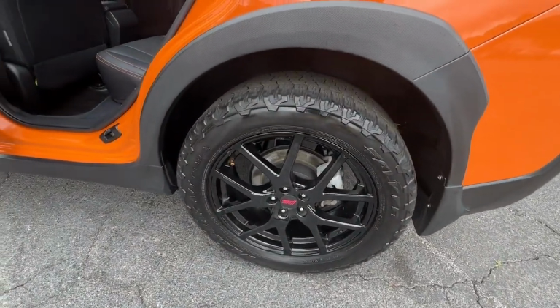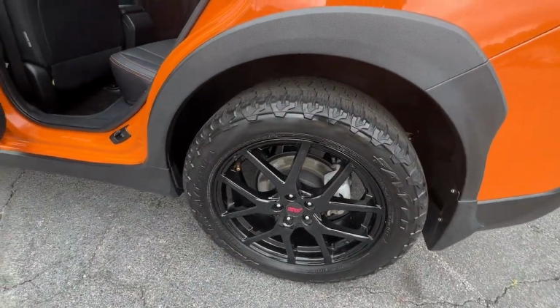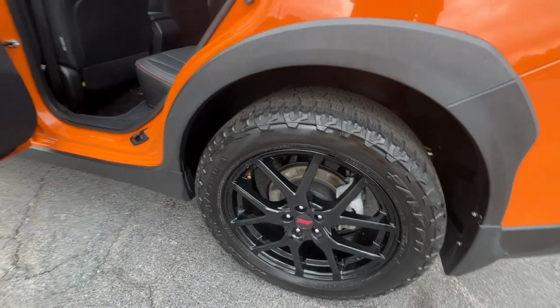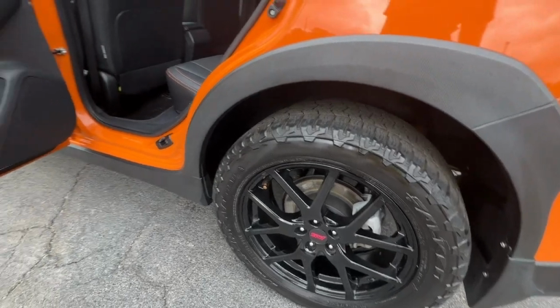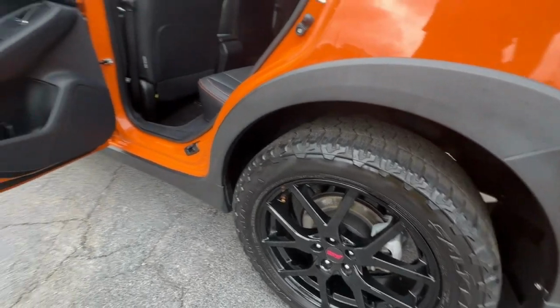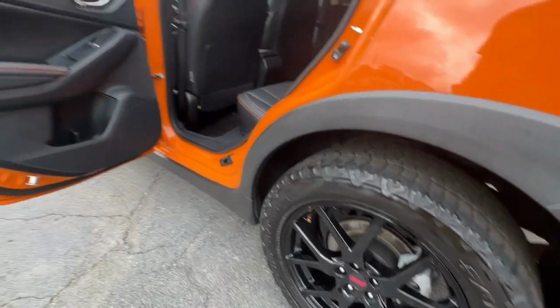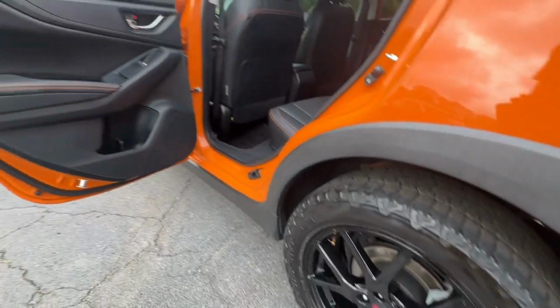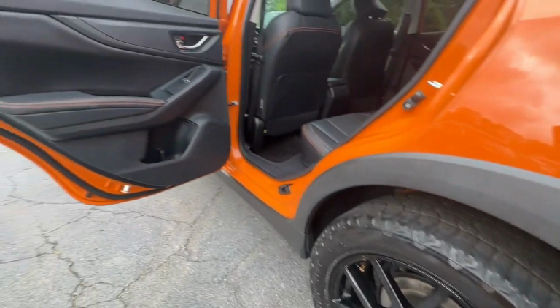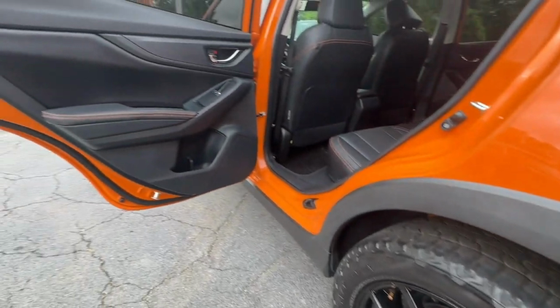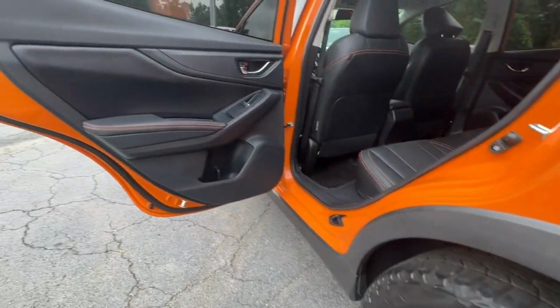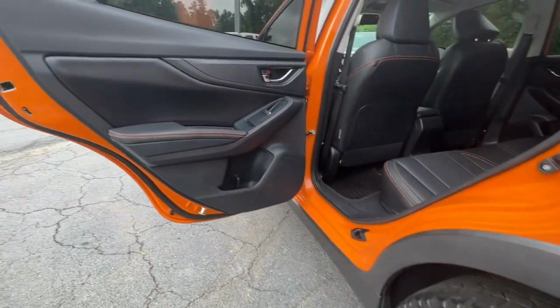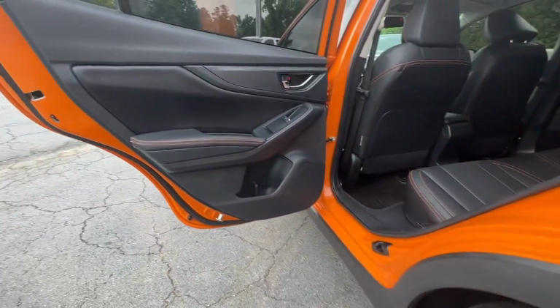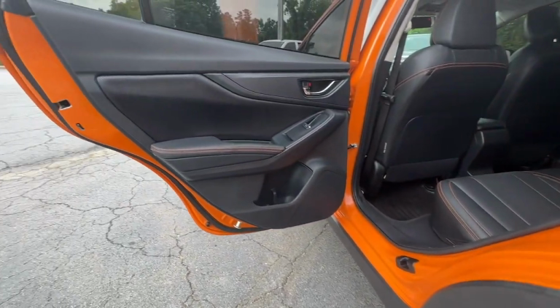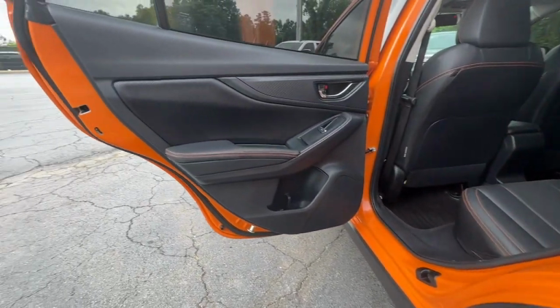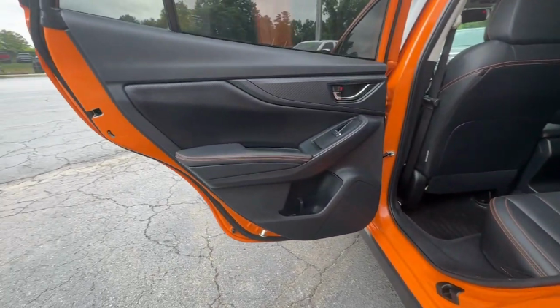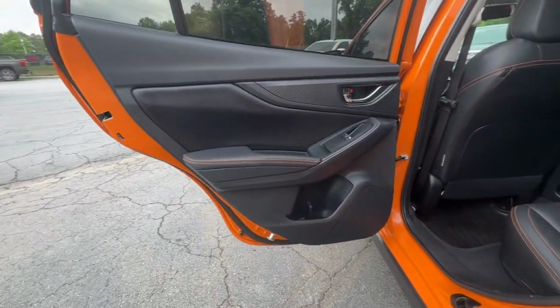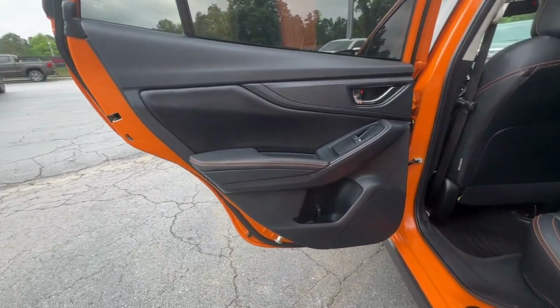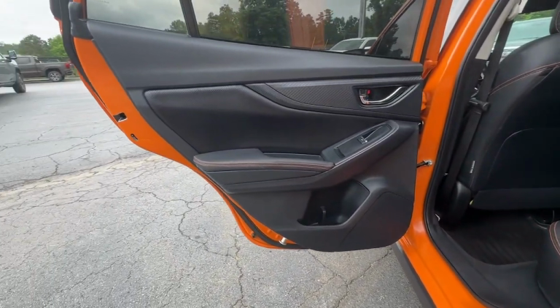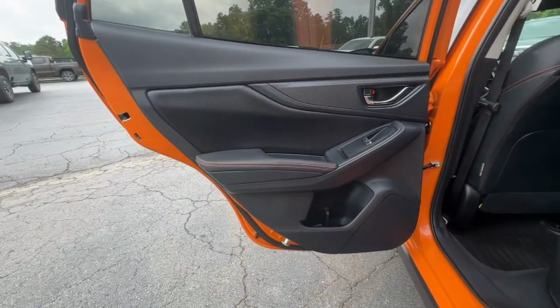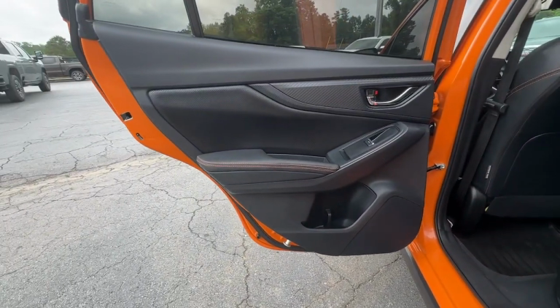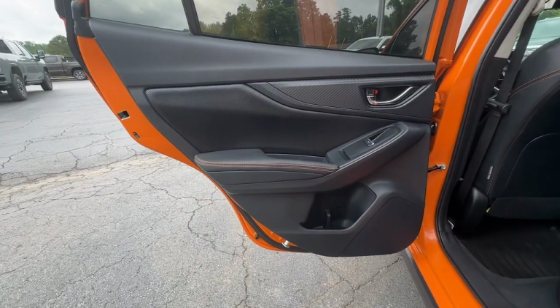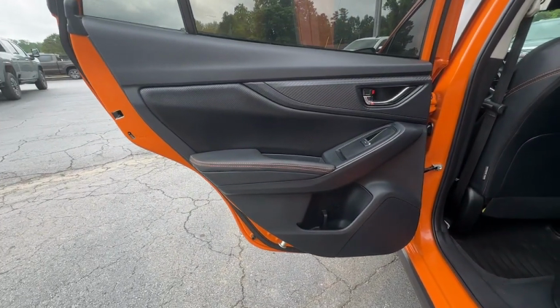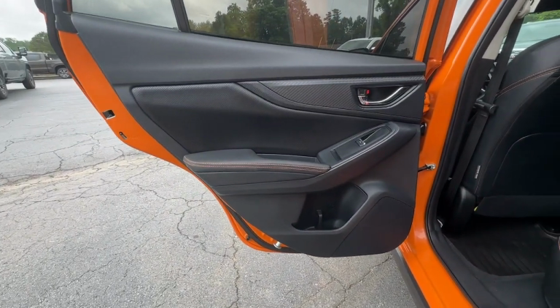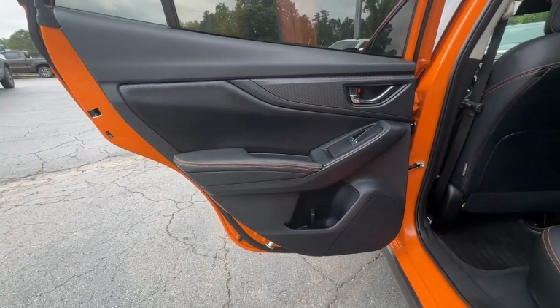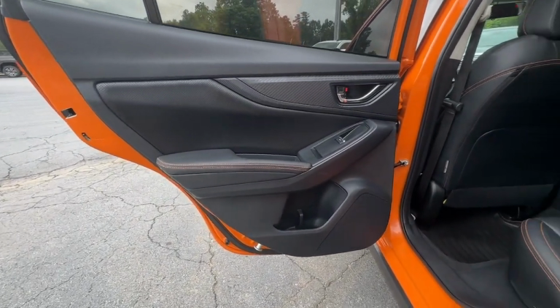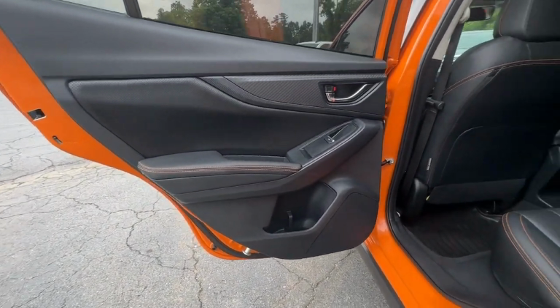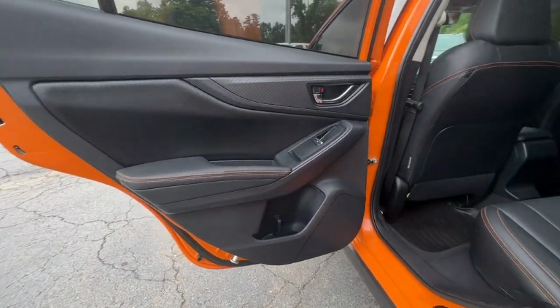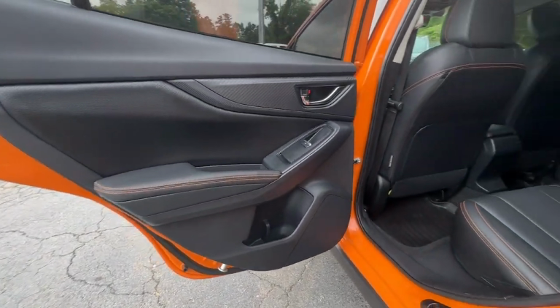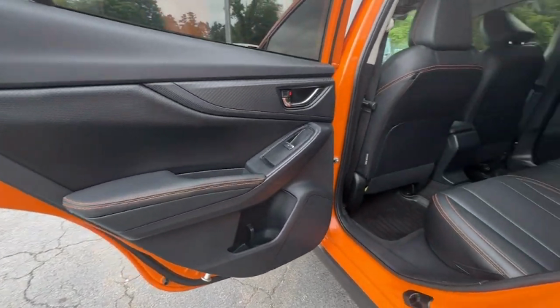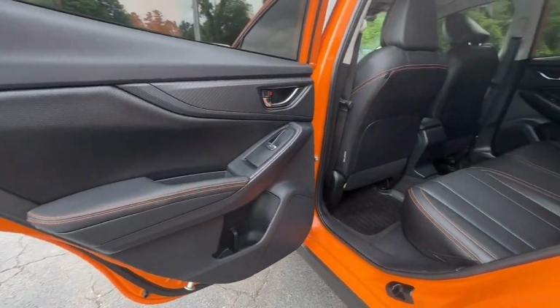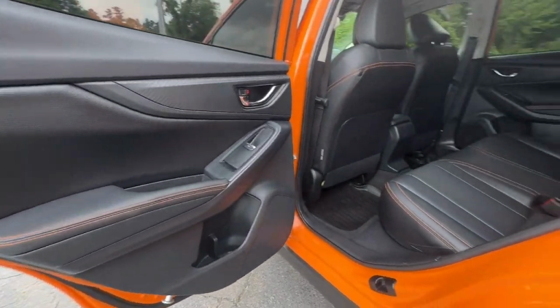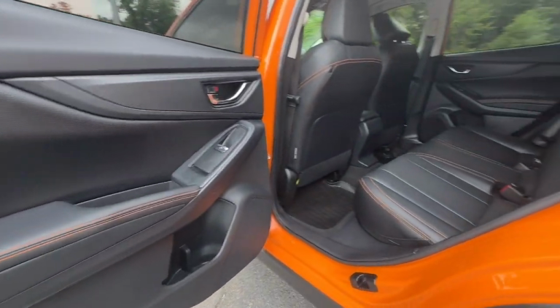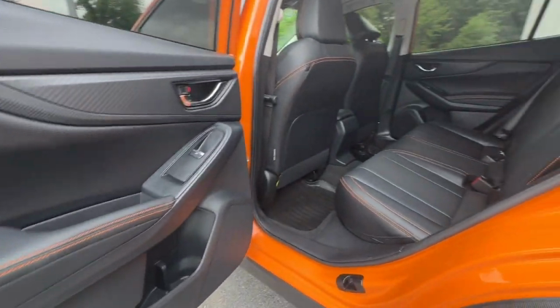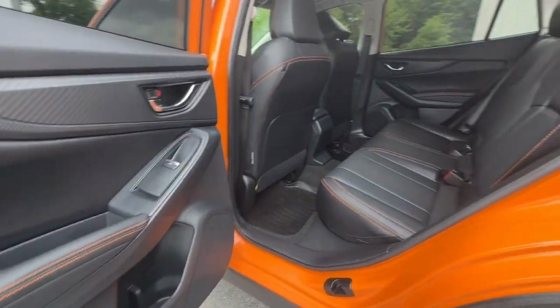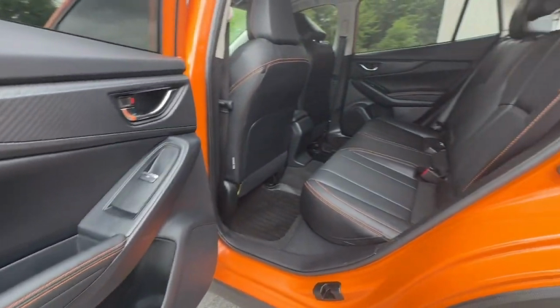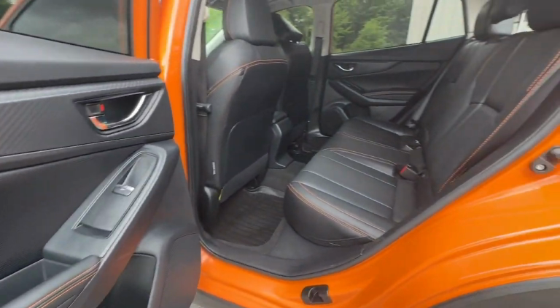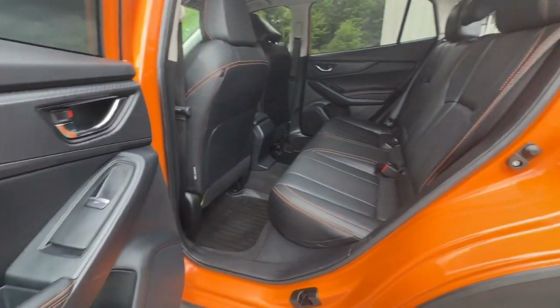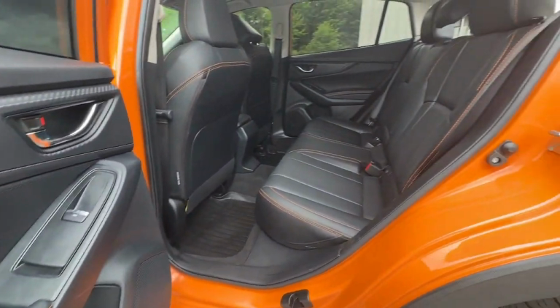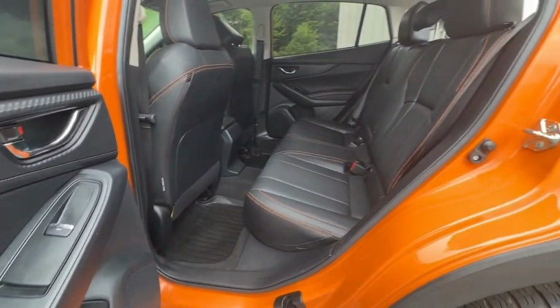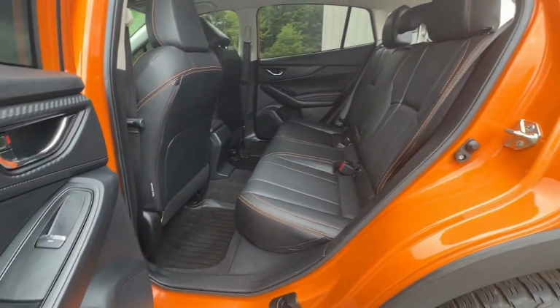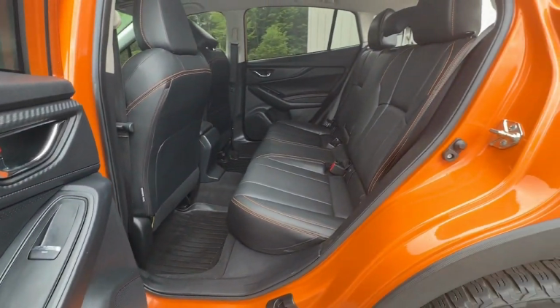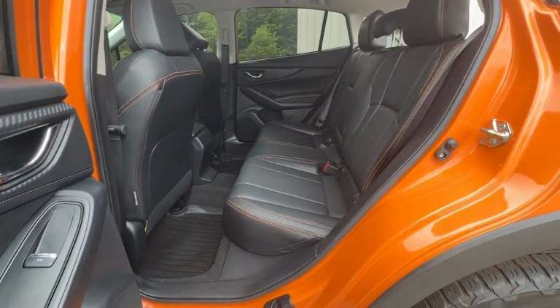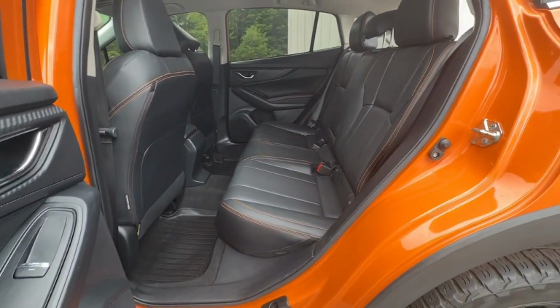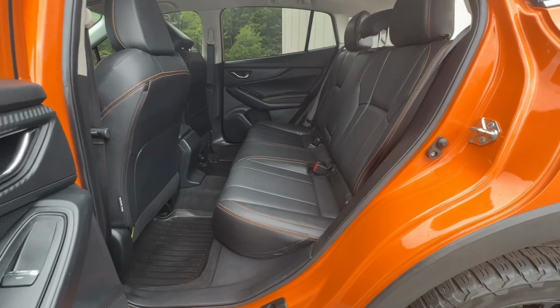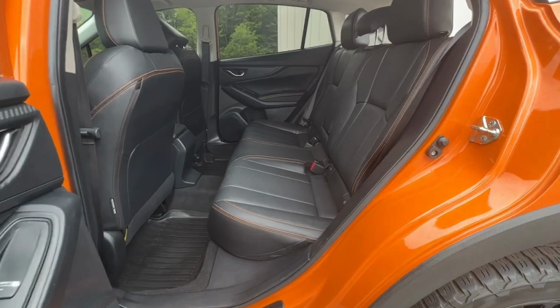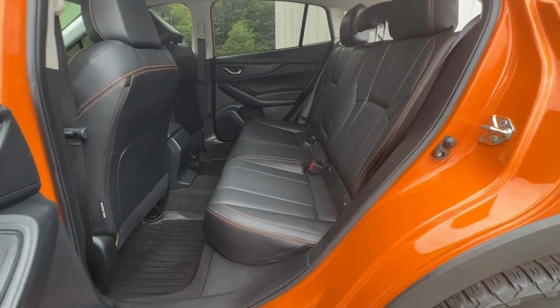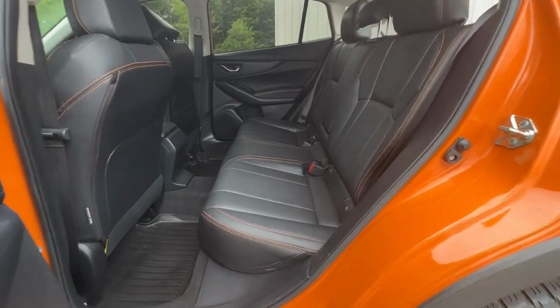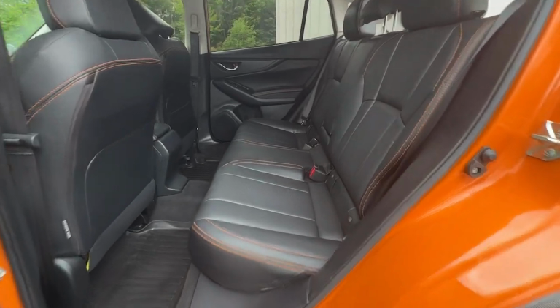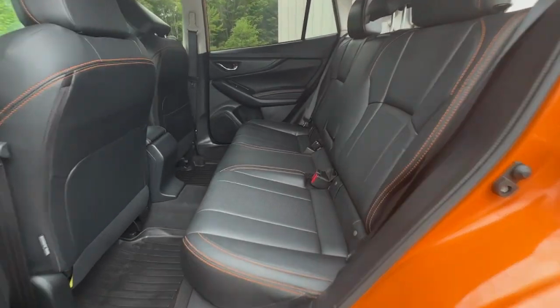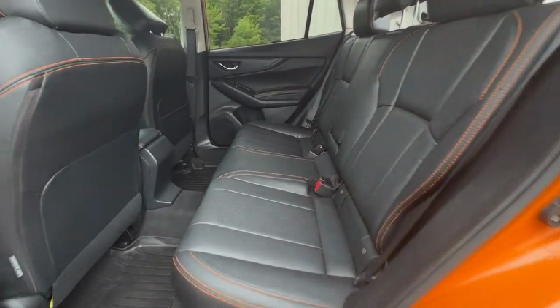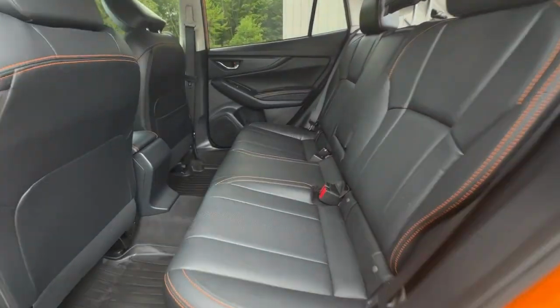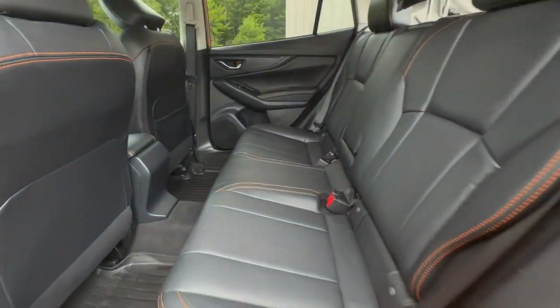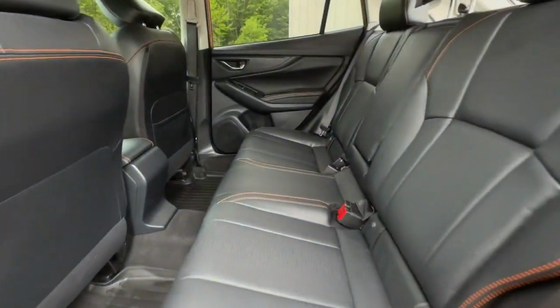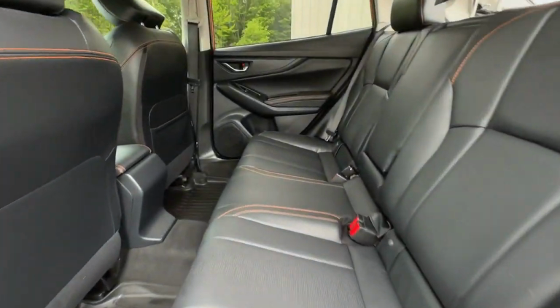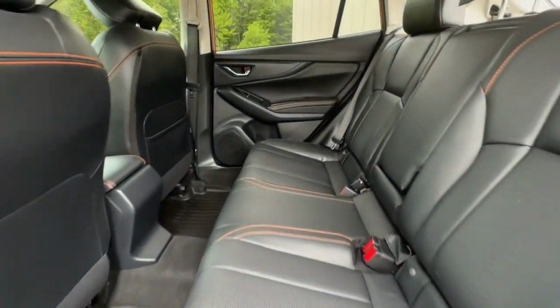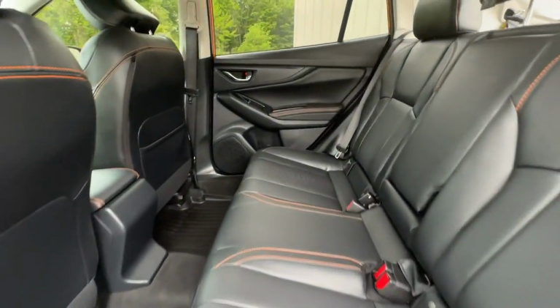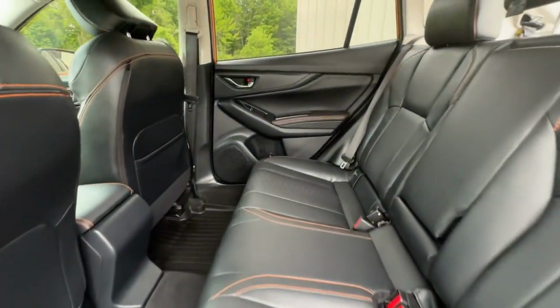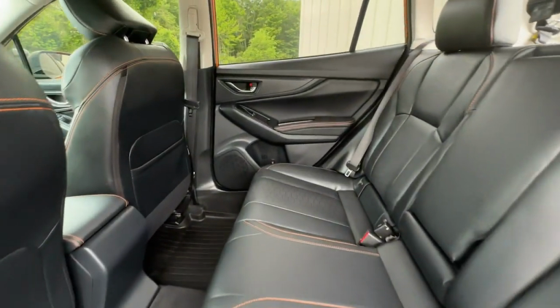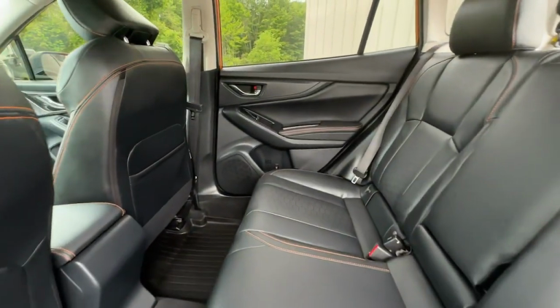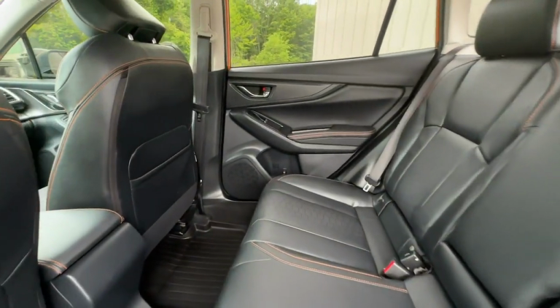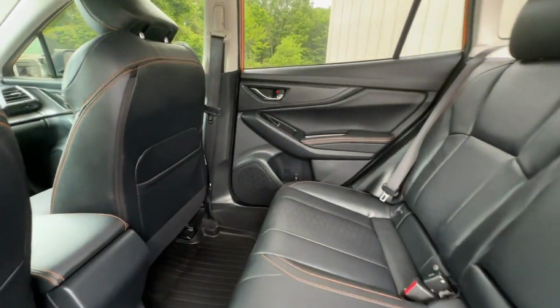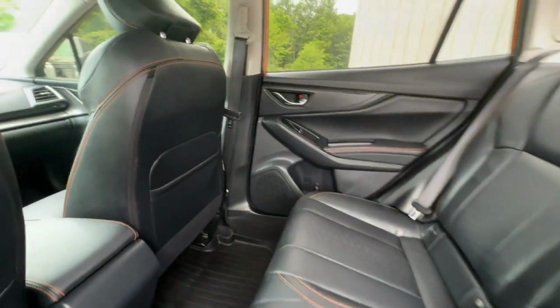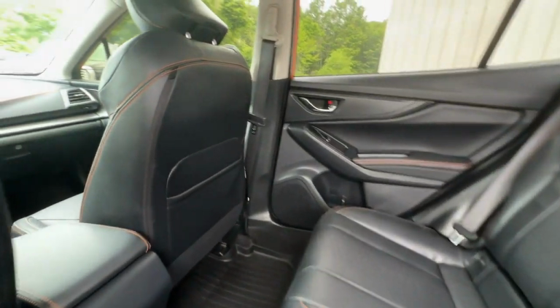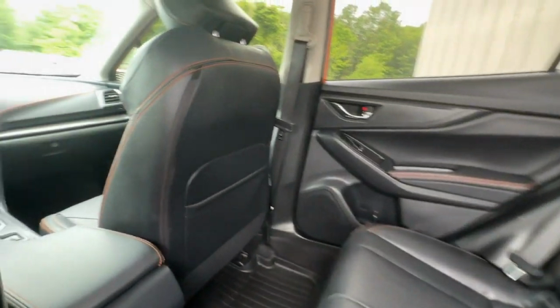Electronic stability control, aluminum wheels, heated front seats, and SUV capability with a comfortable car-like ride.